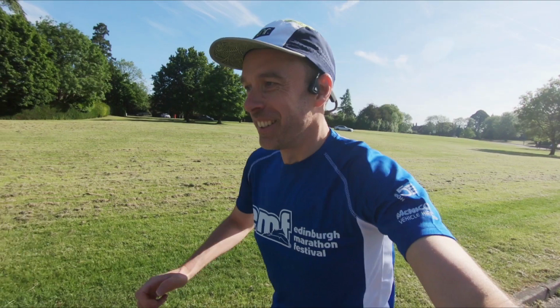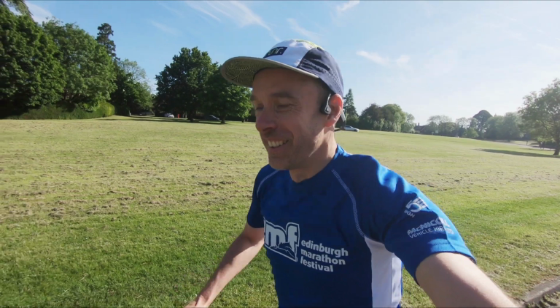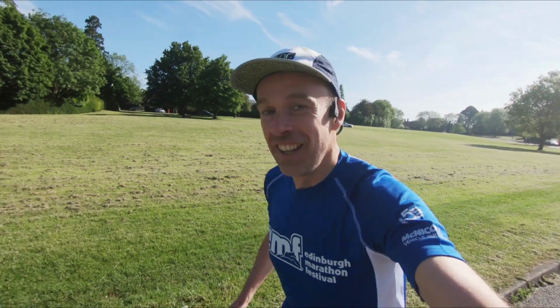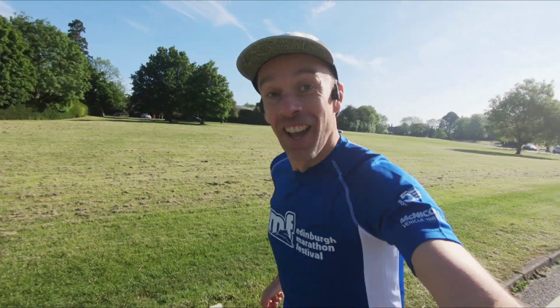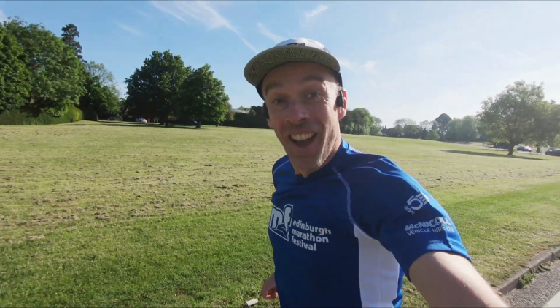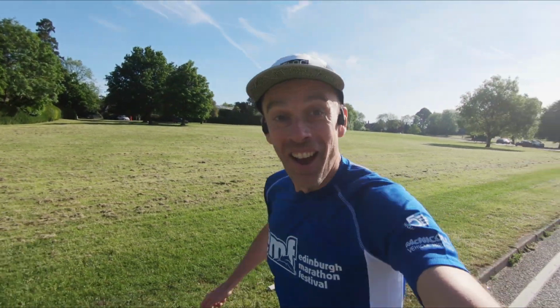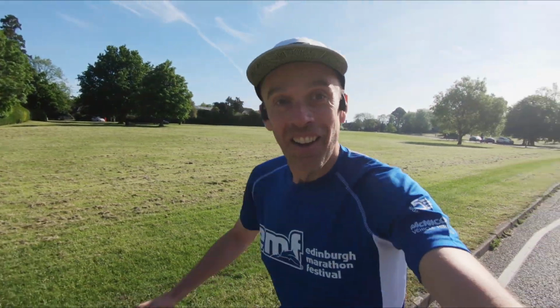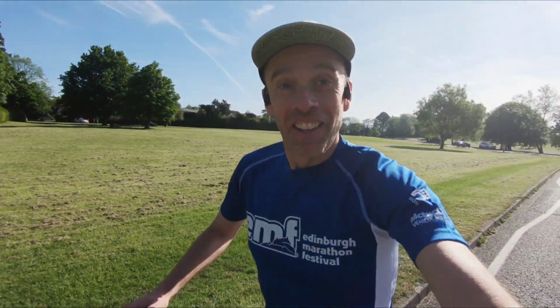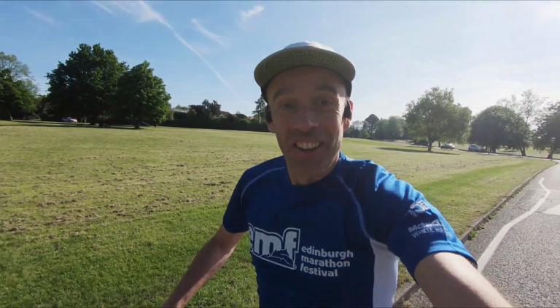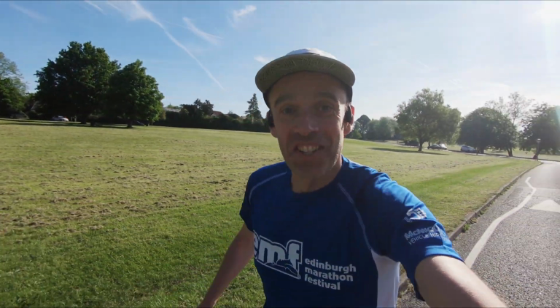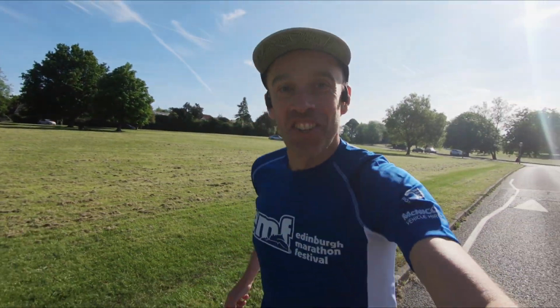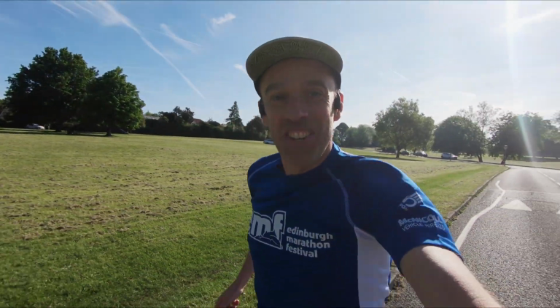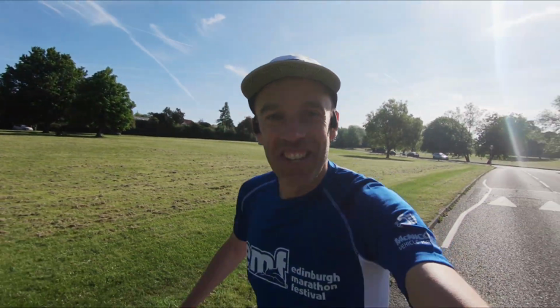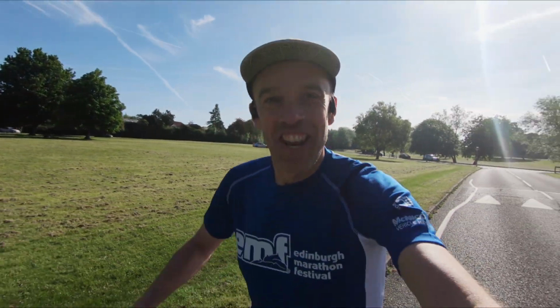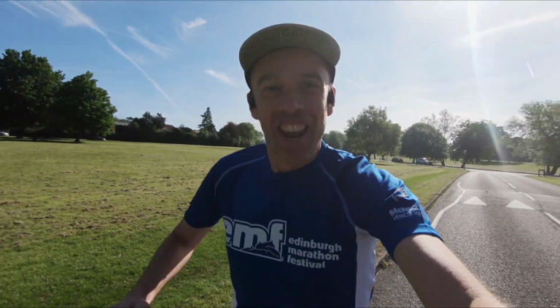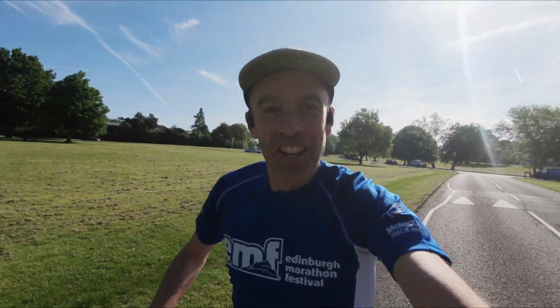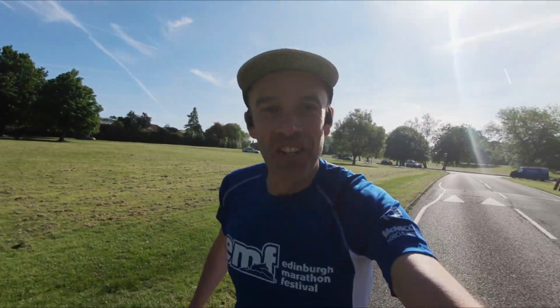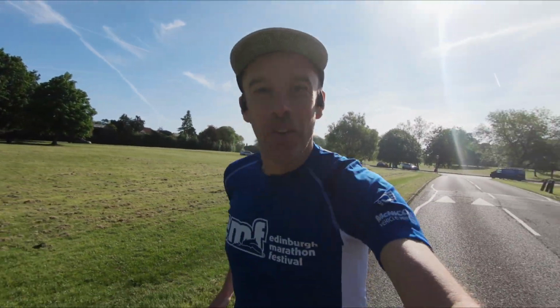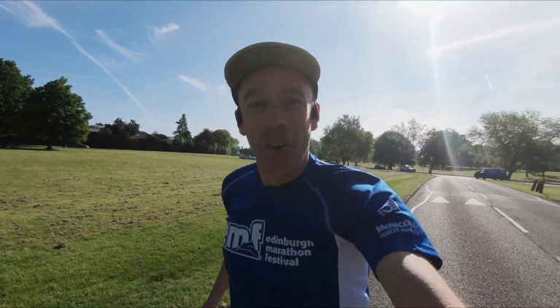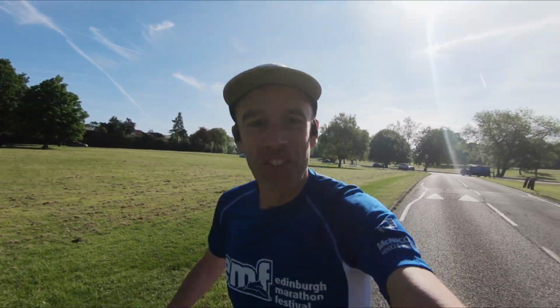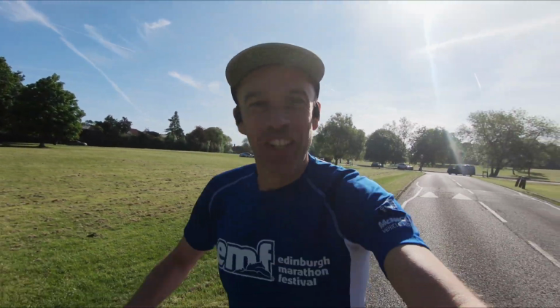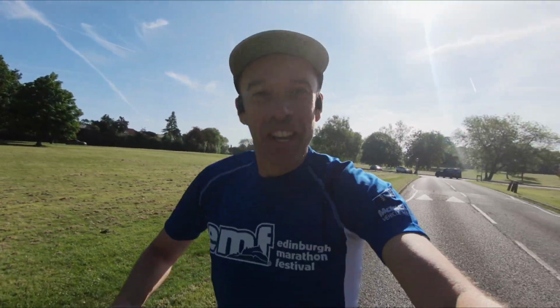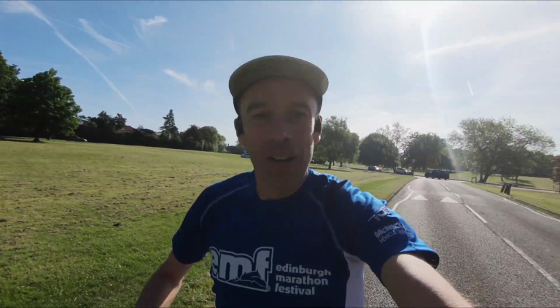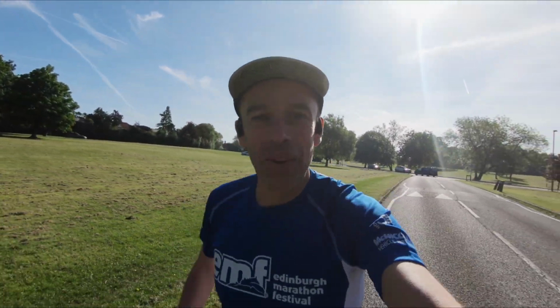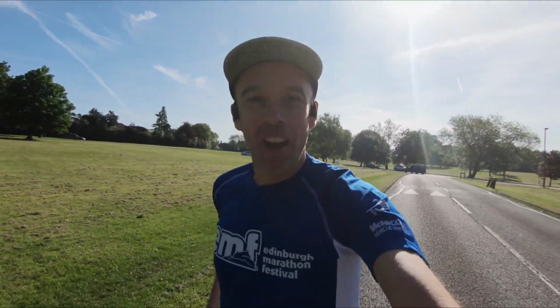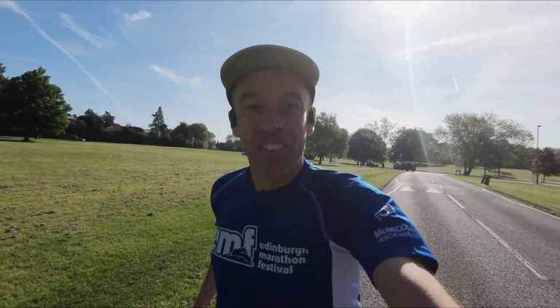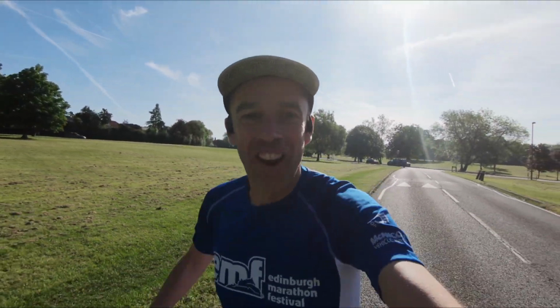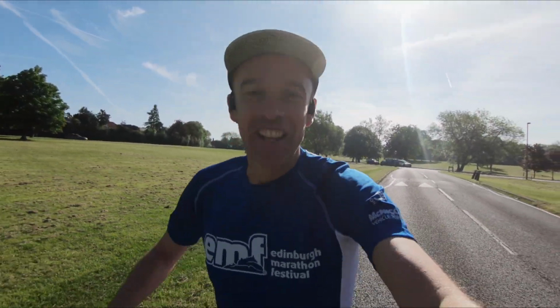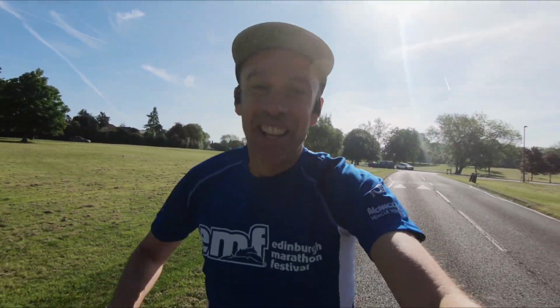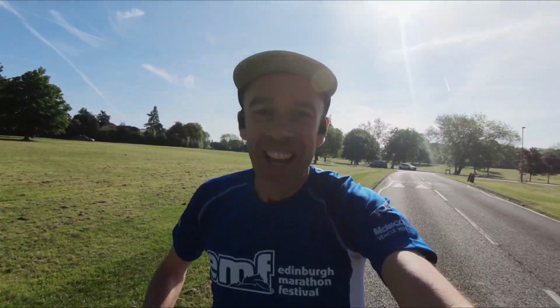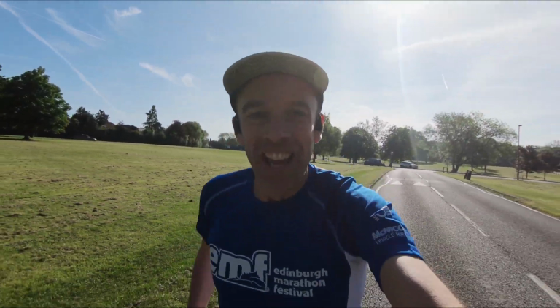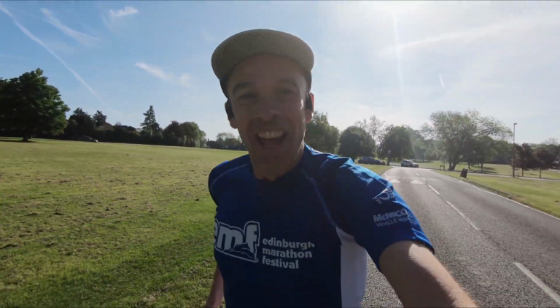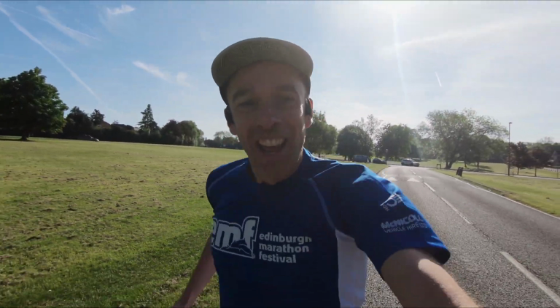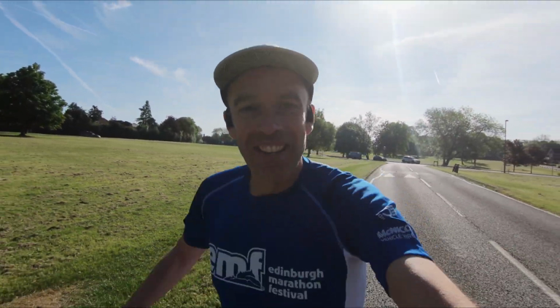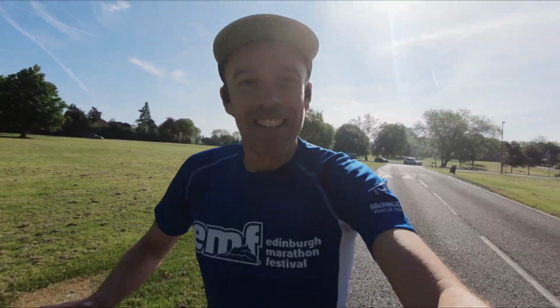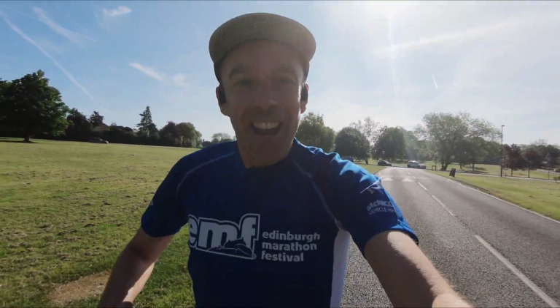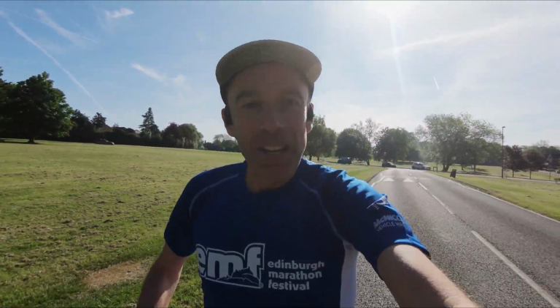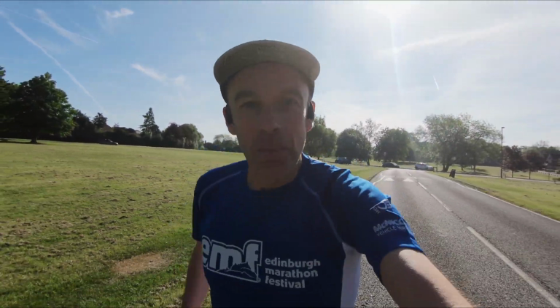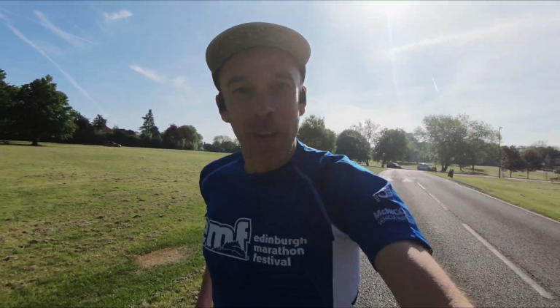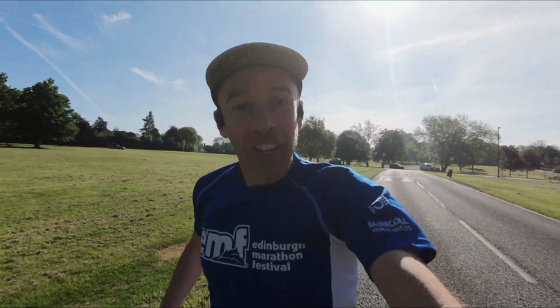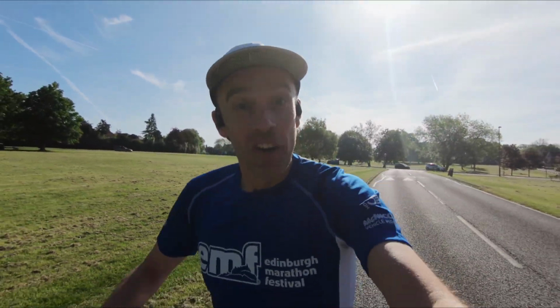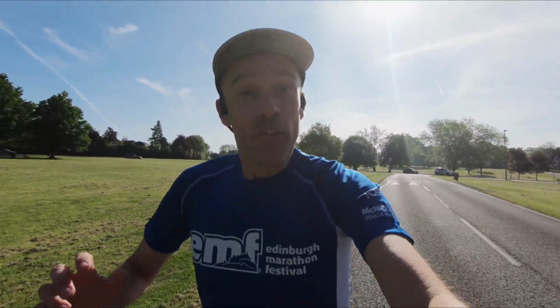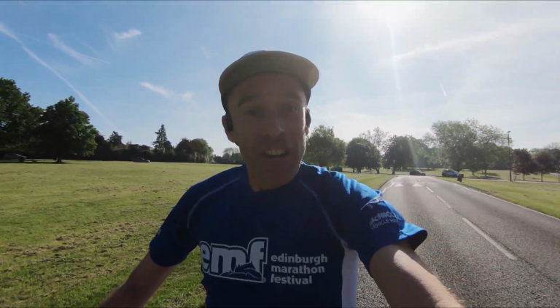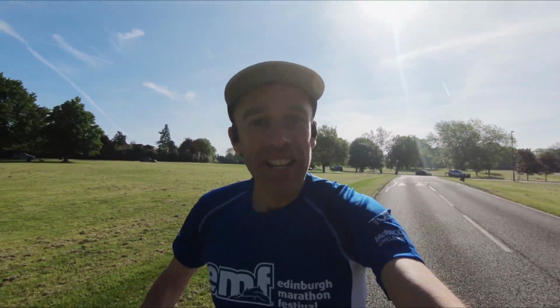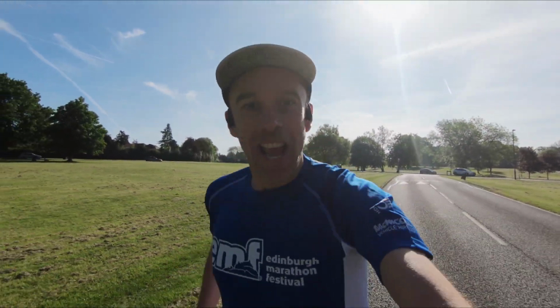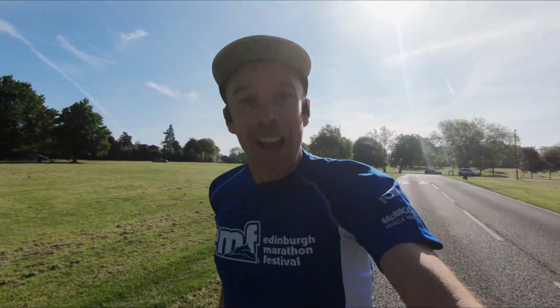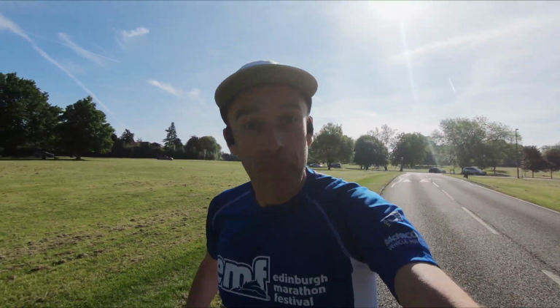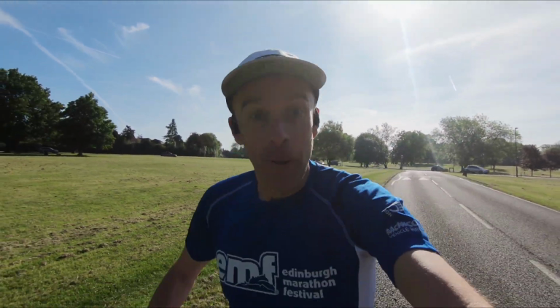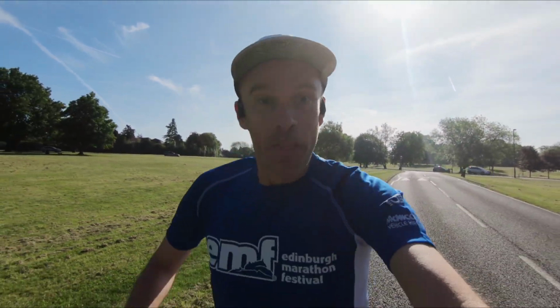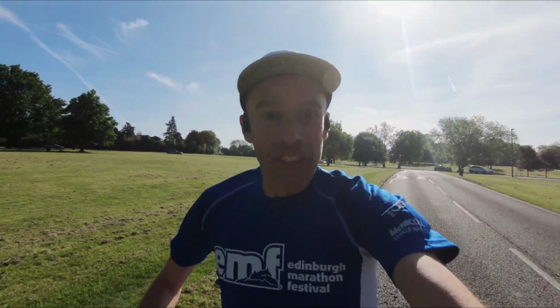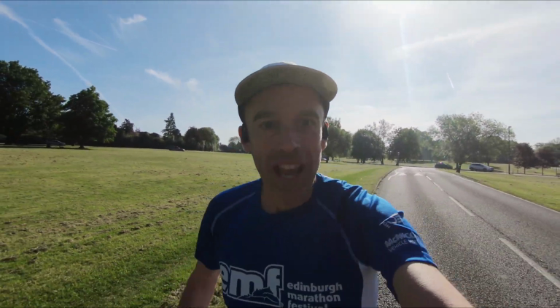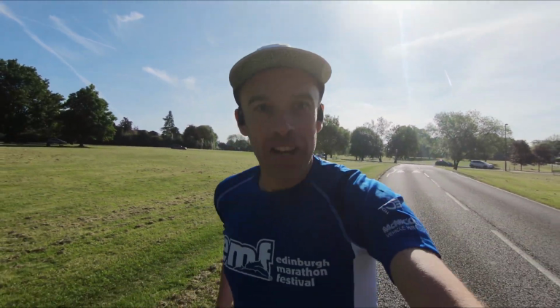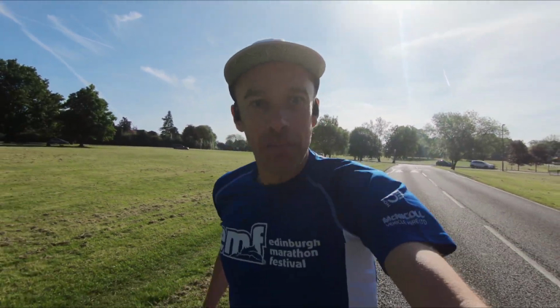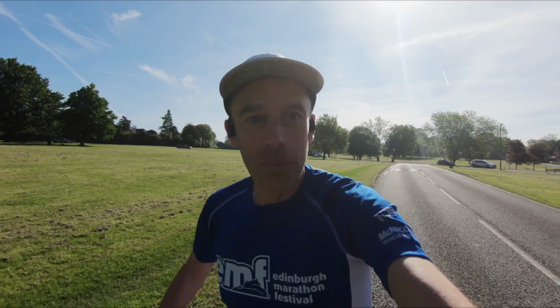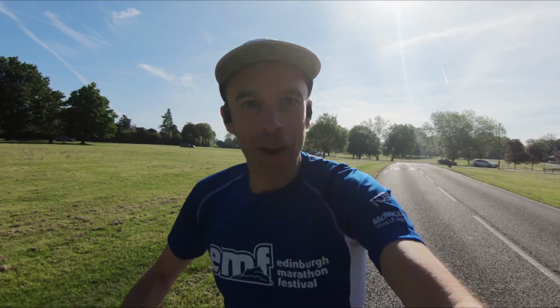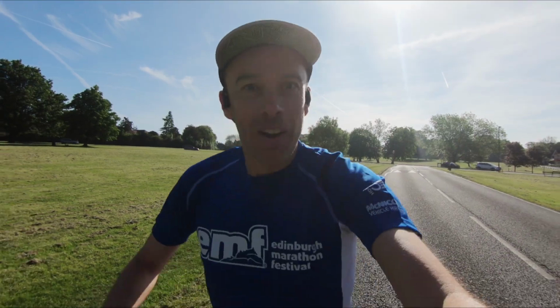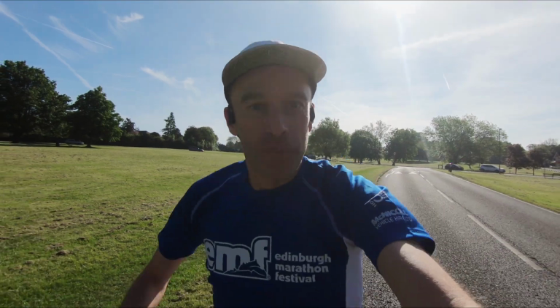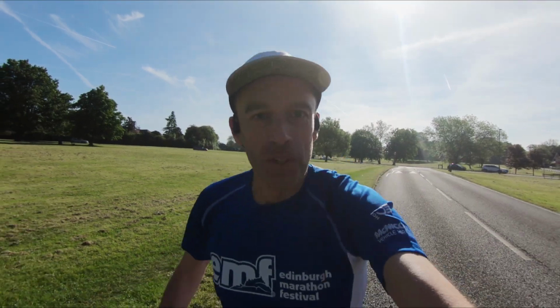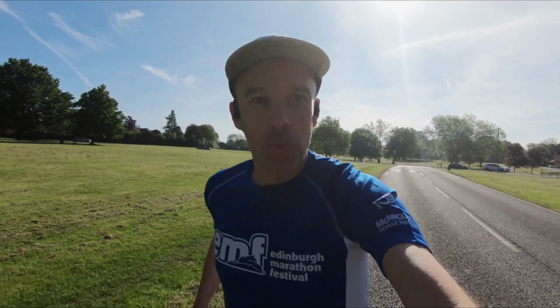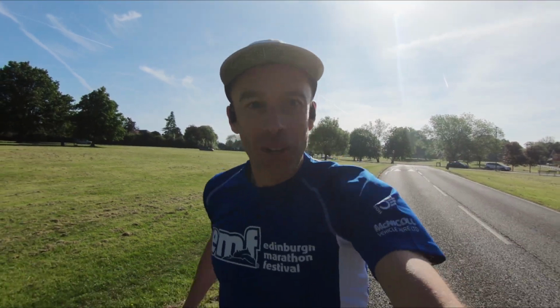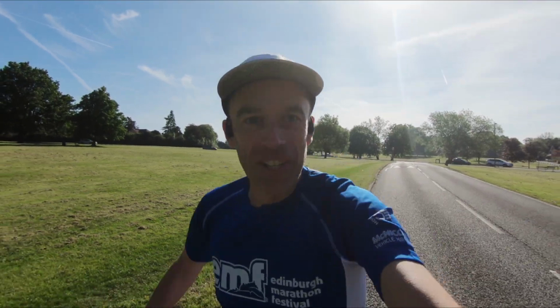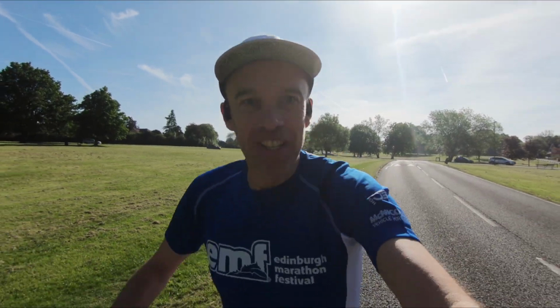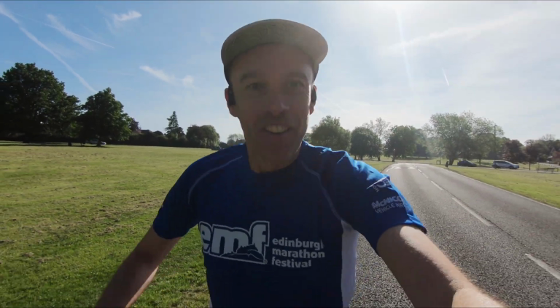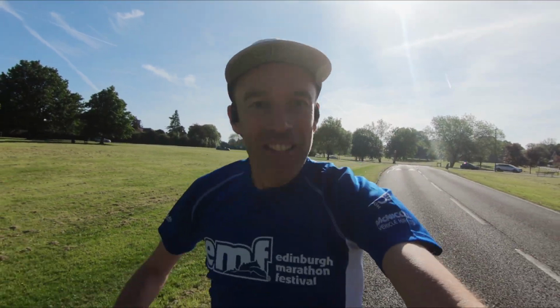Hi guys, Chris here and you are watching Here We Are Running. Today we are going to recap the Edinburgh Marathon 2019.